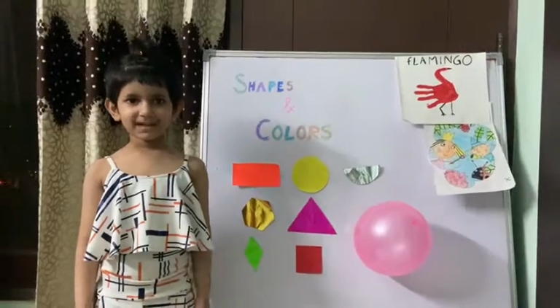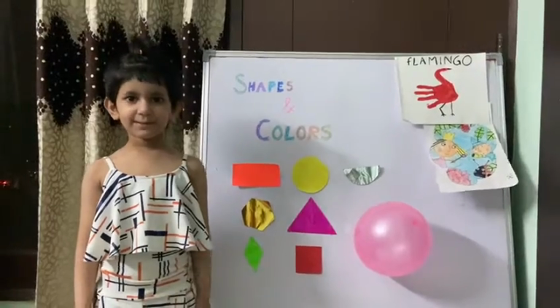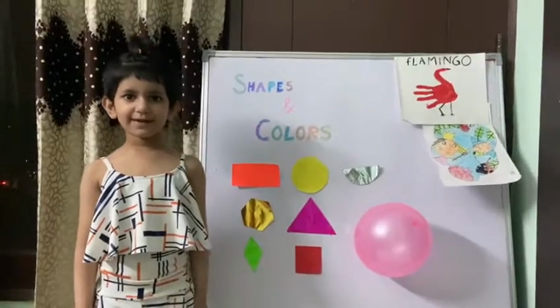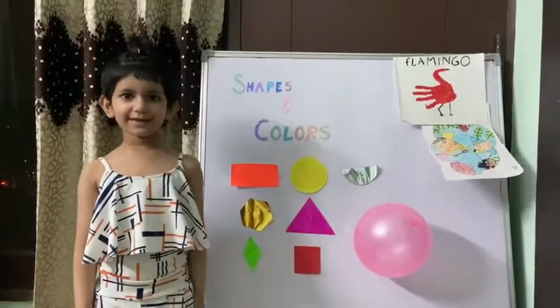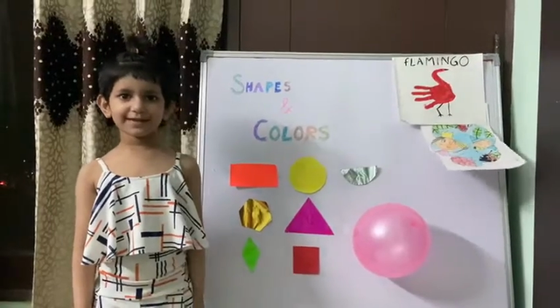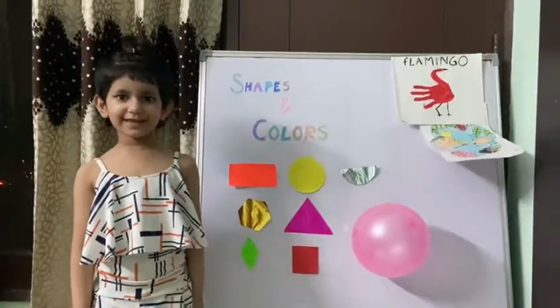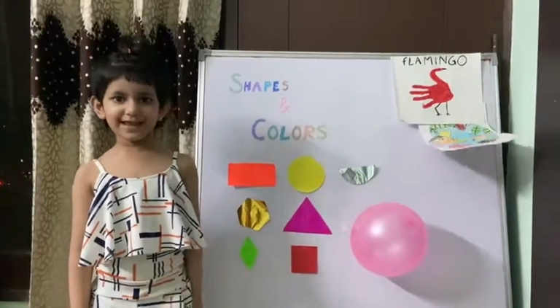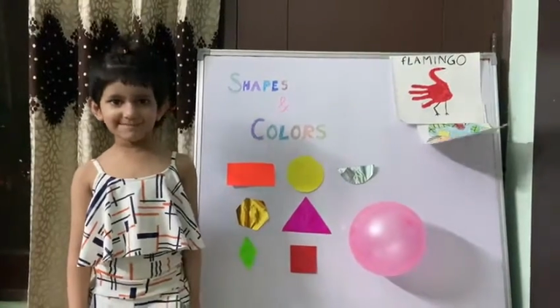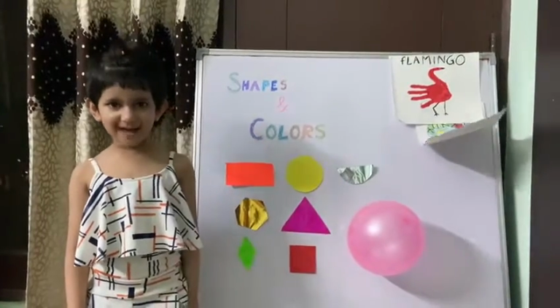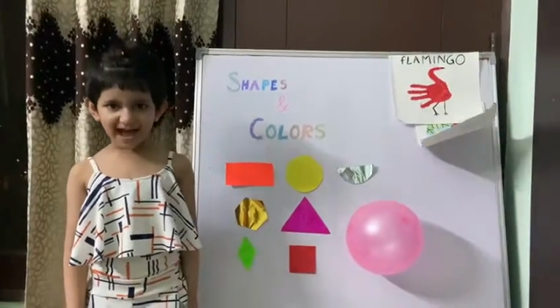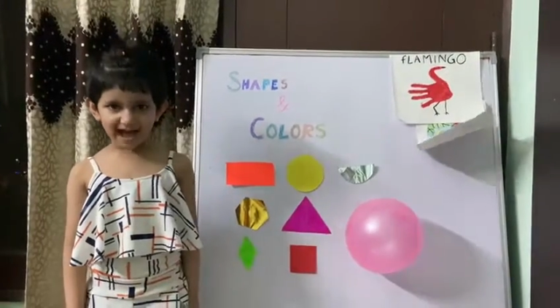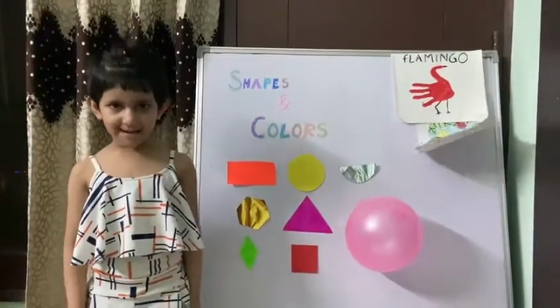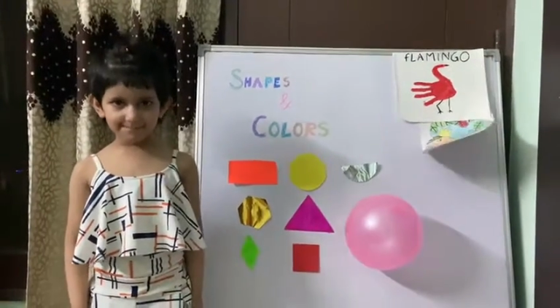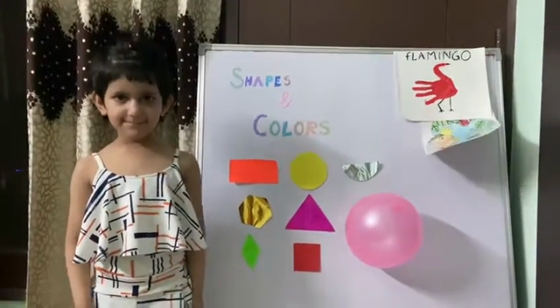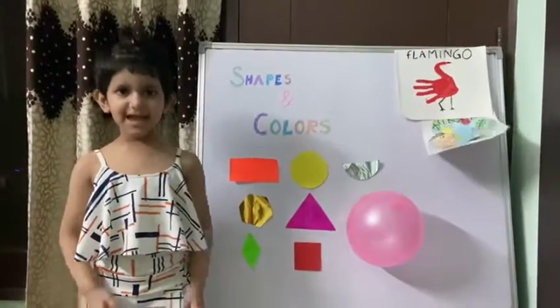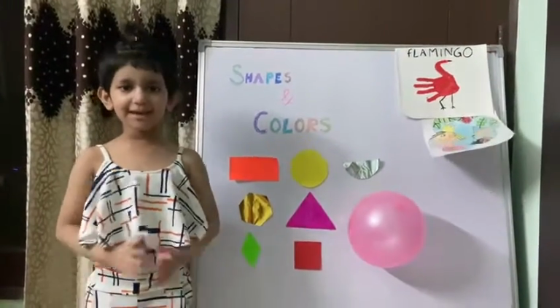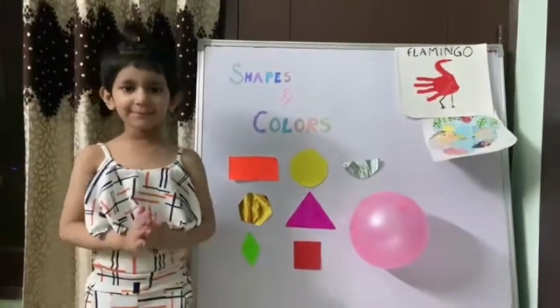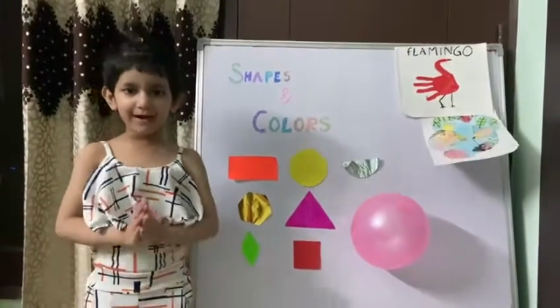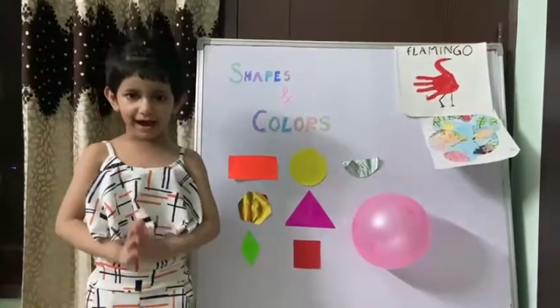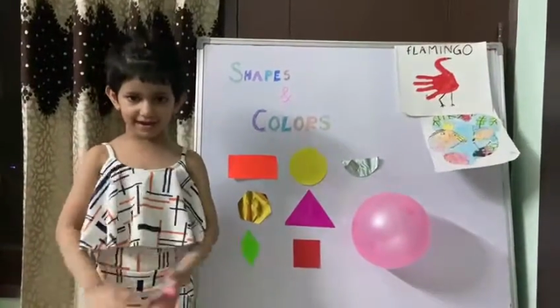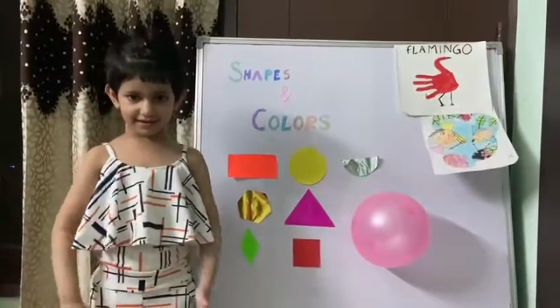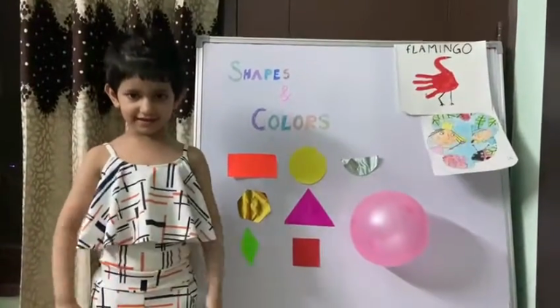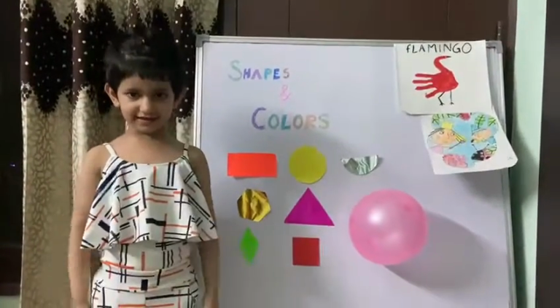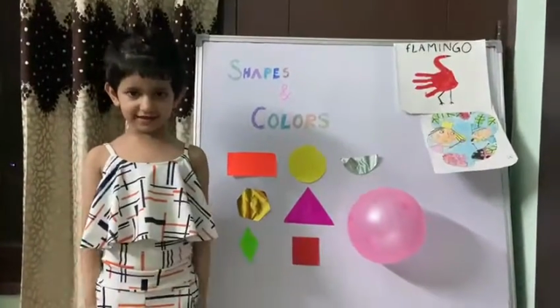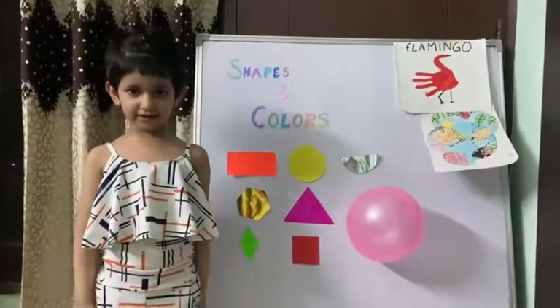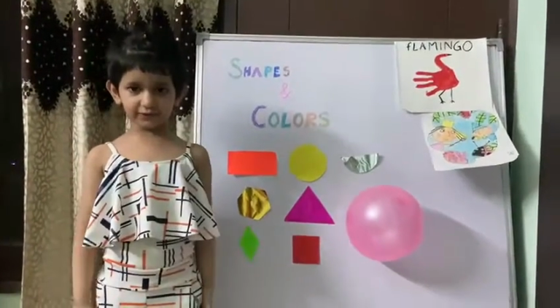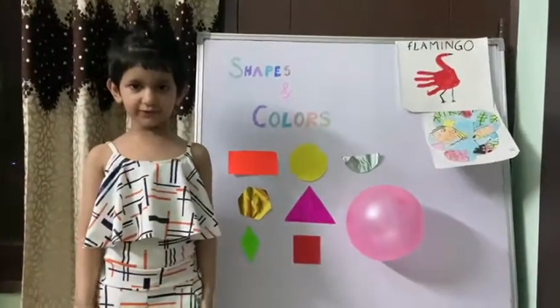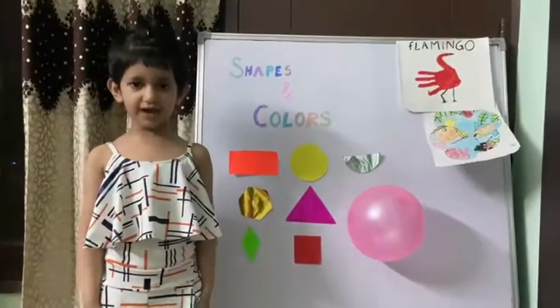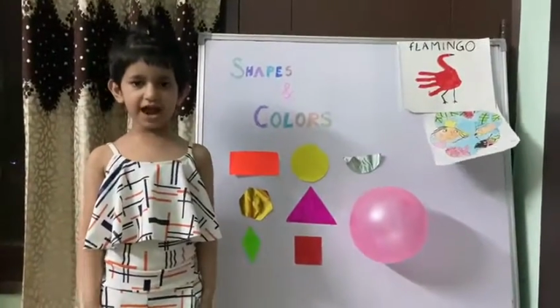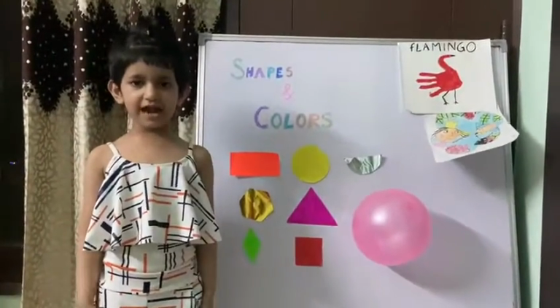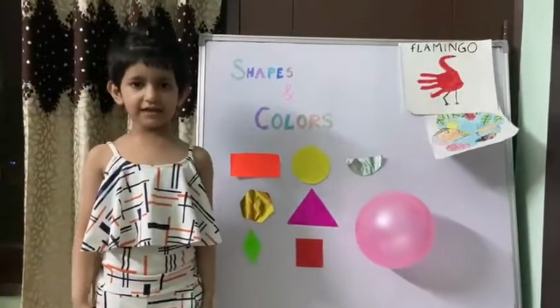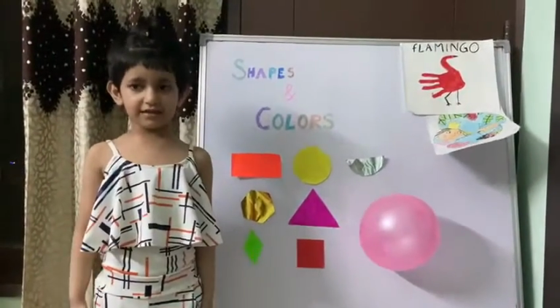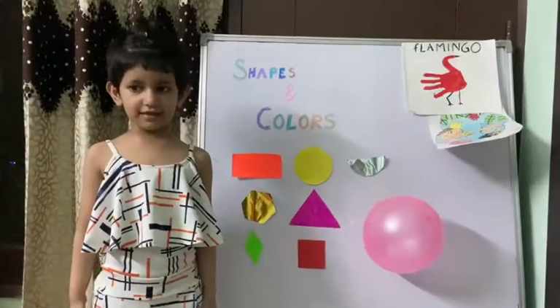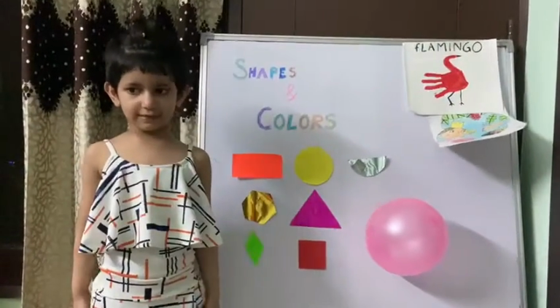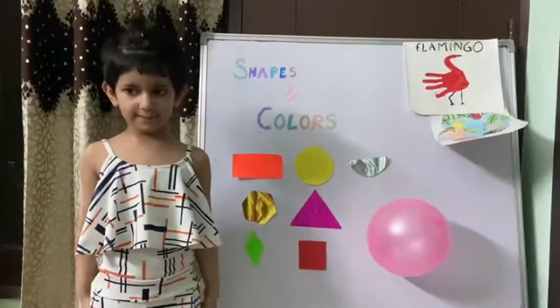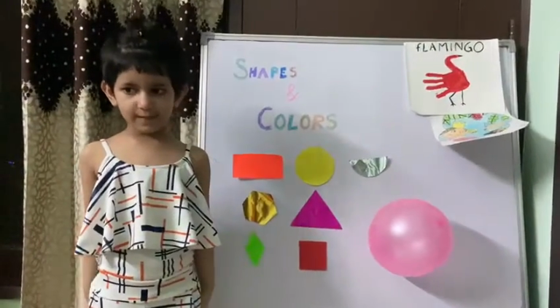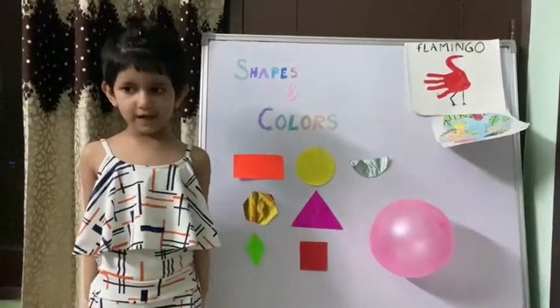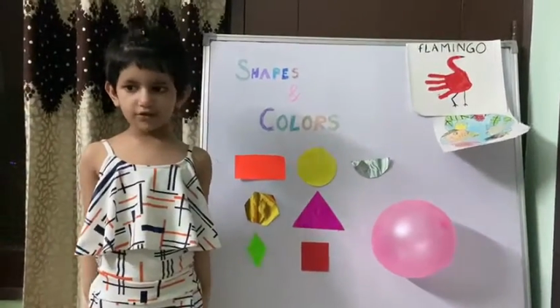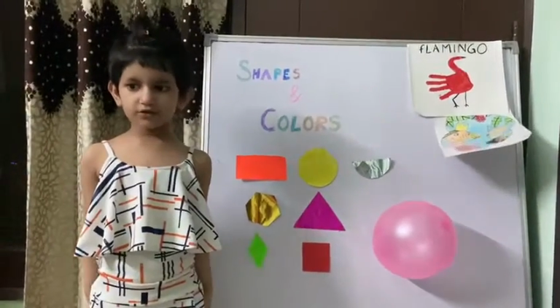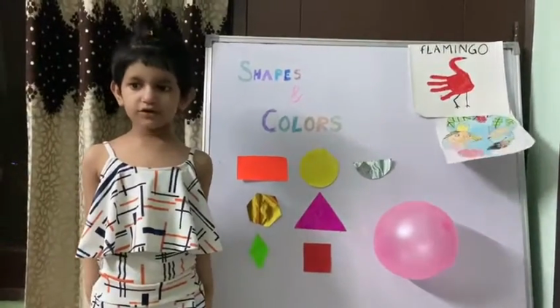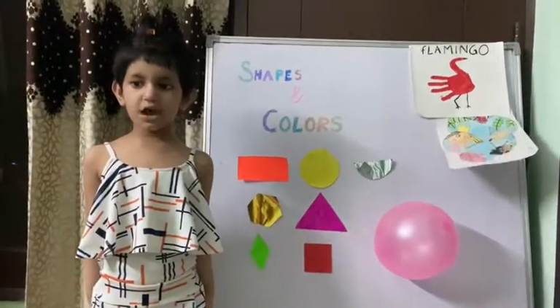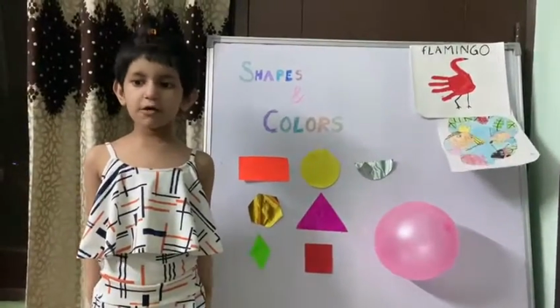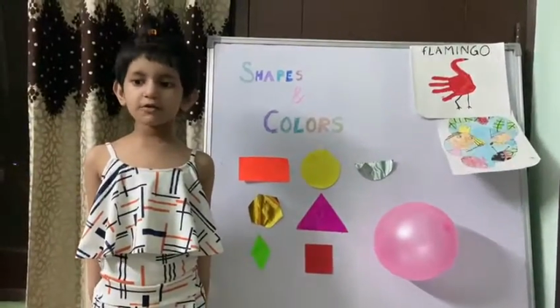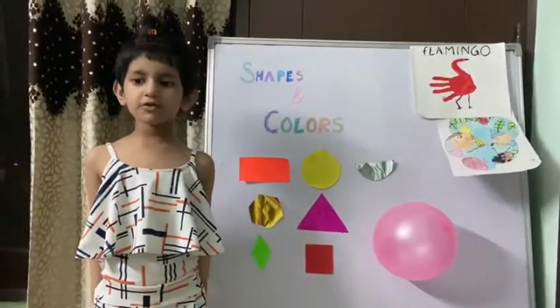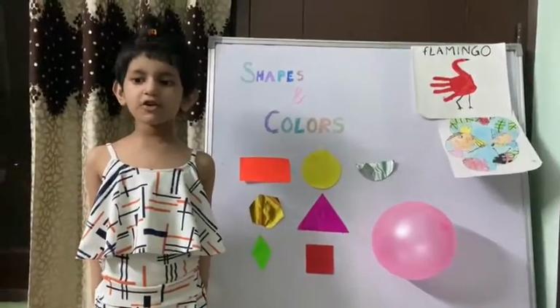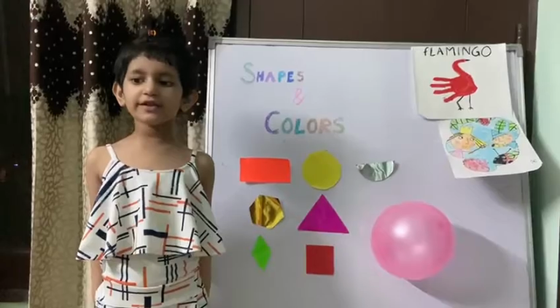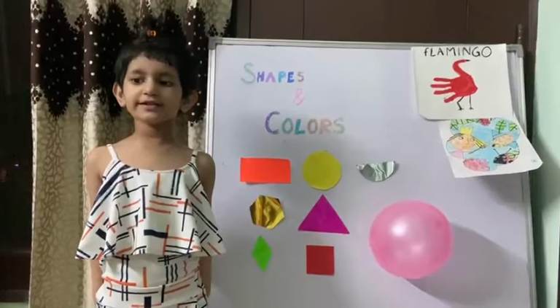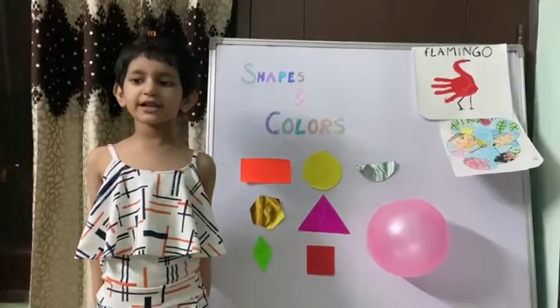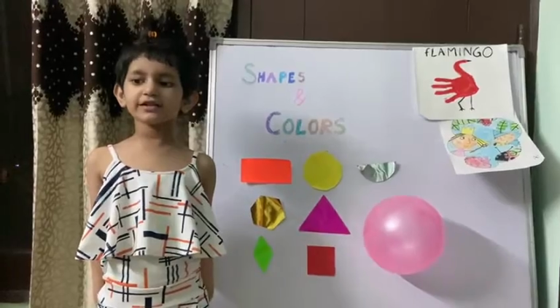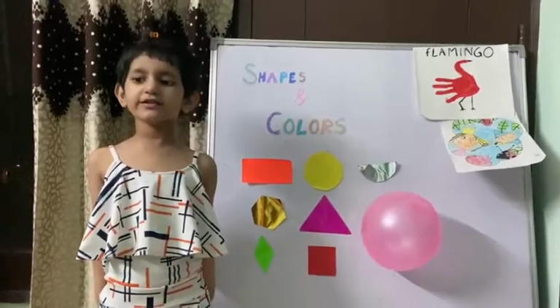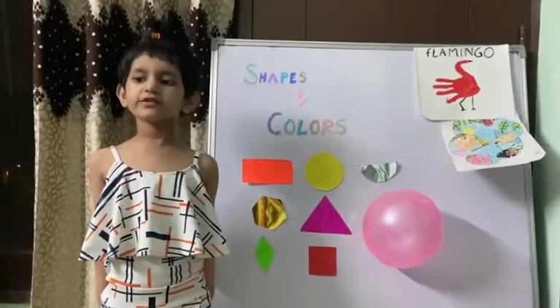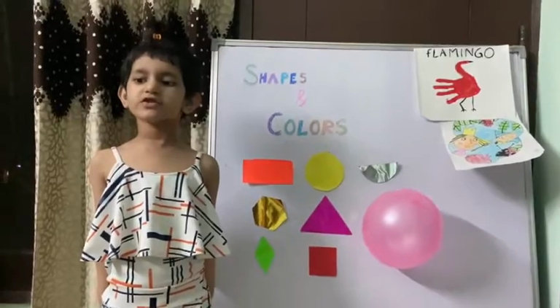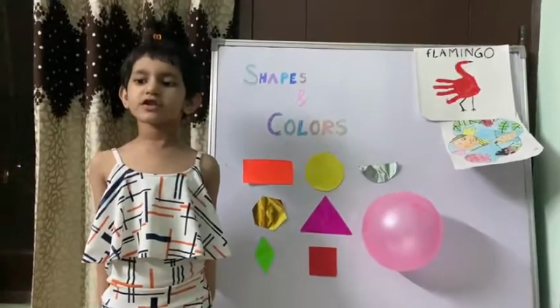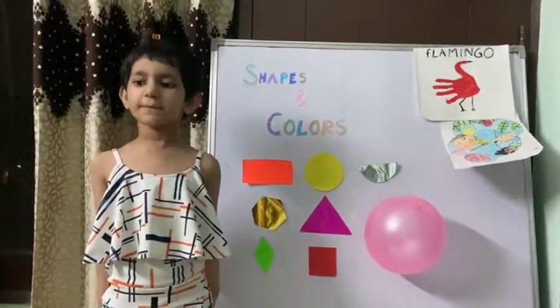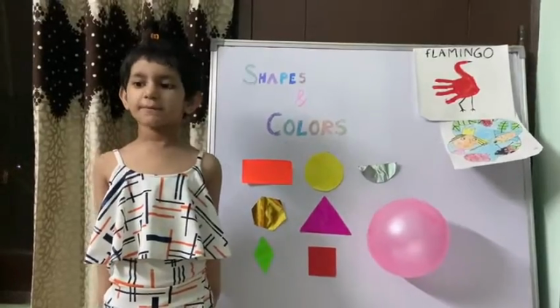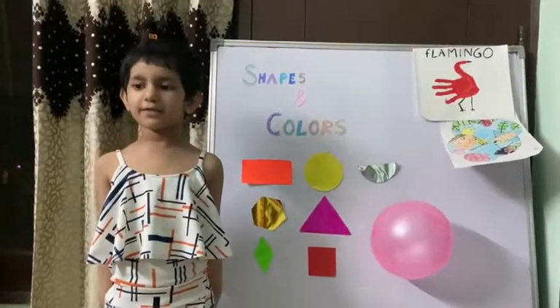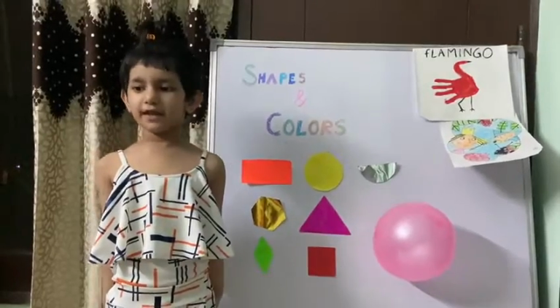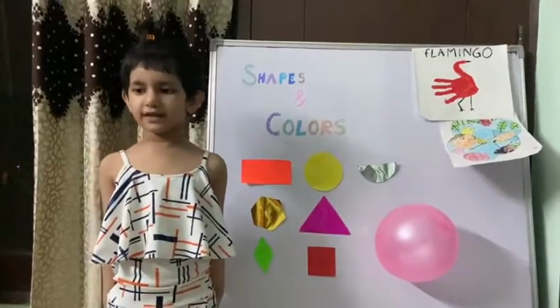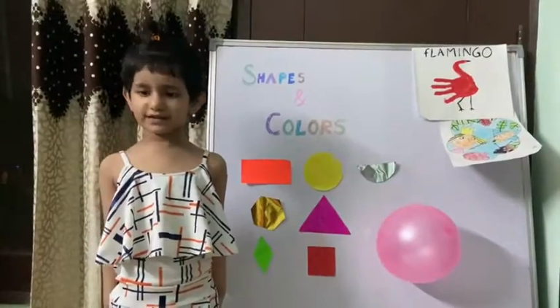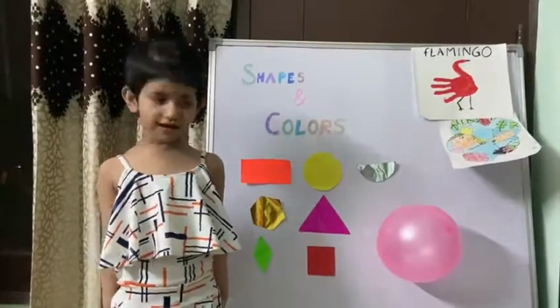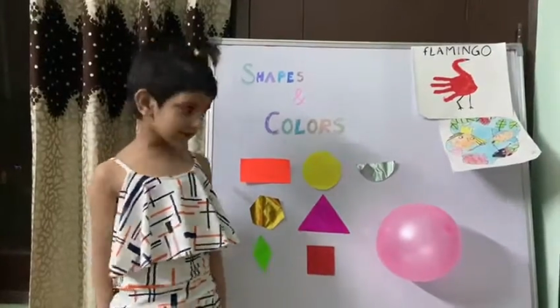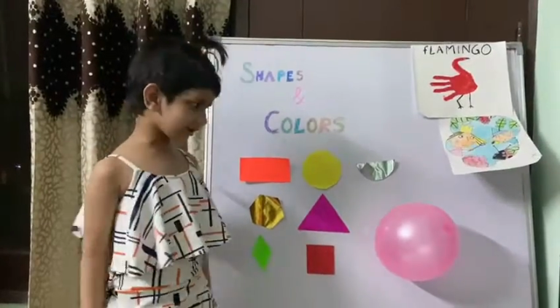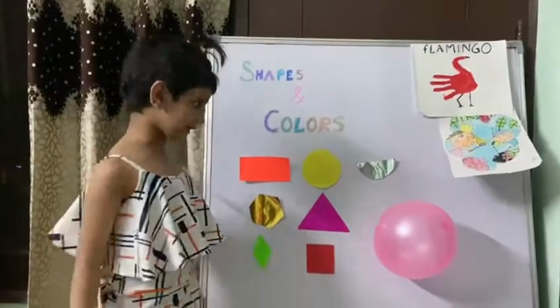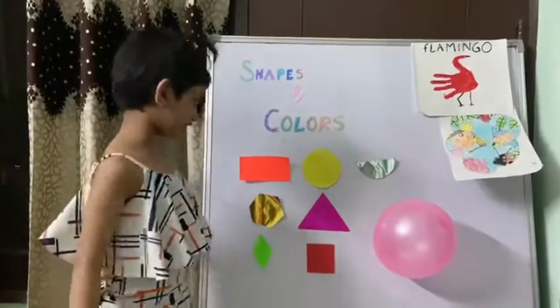Namaste ma'am and my dear friends. Today I am going to tell you about shapes and colors.